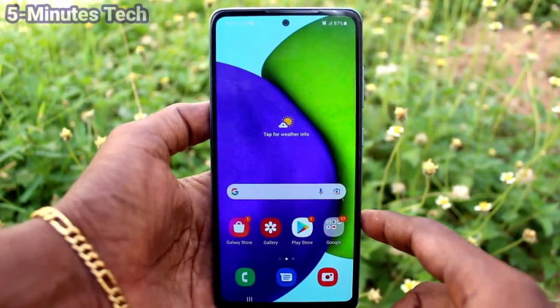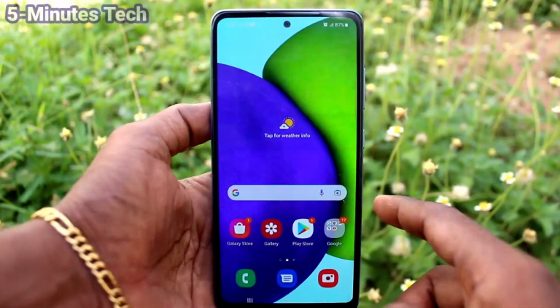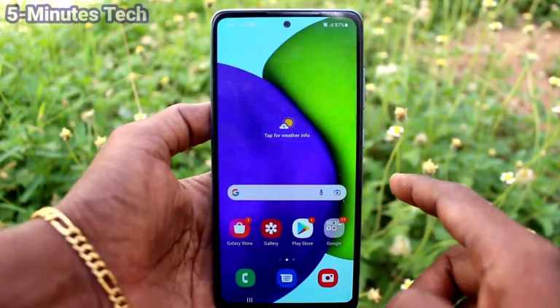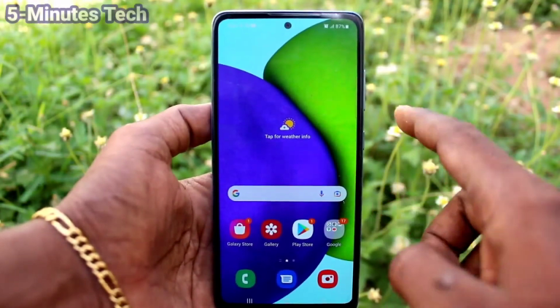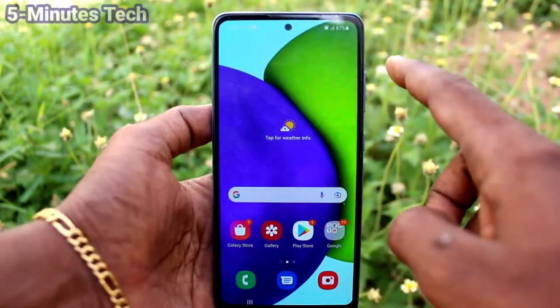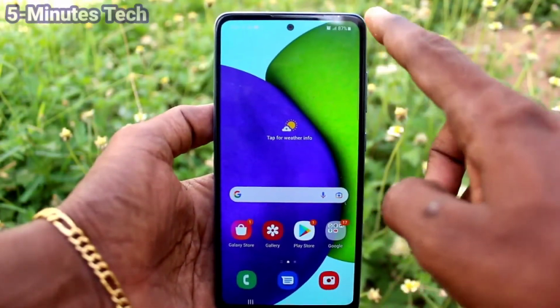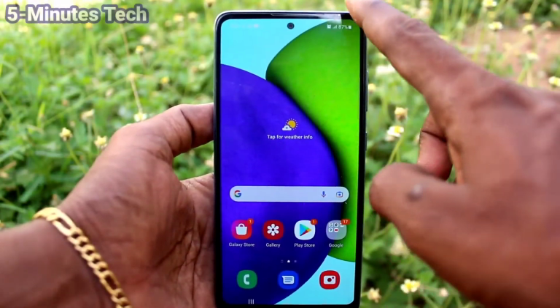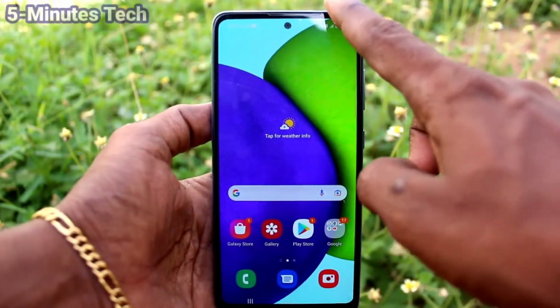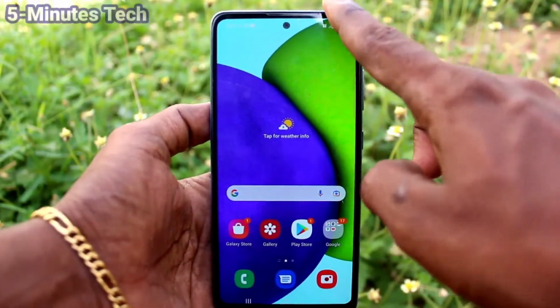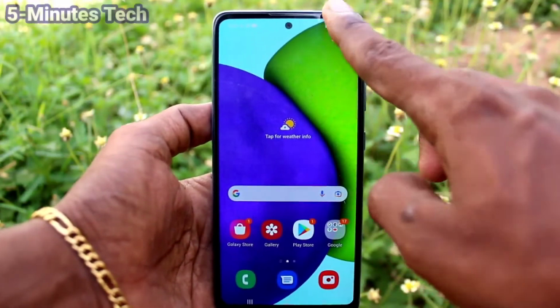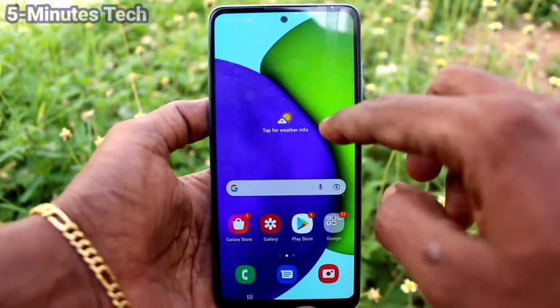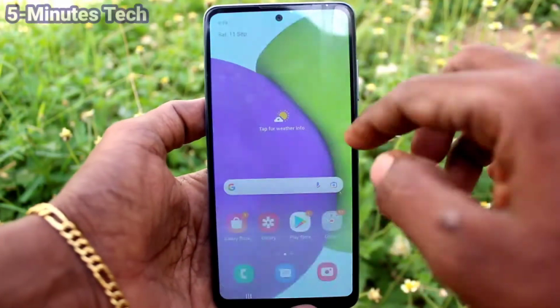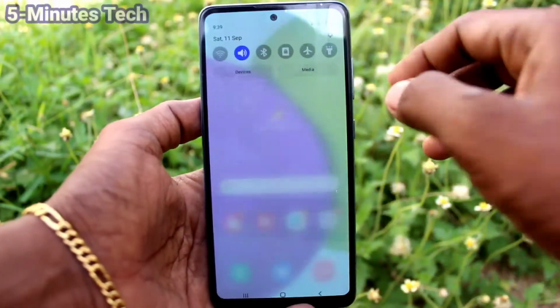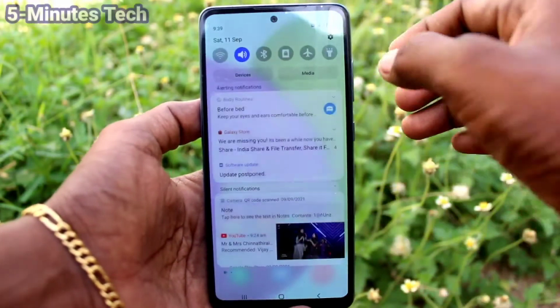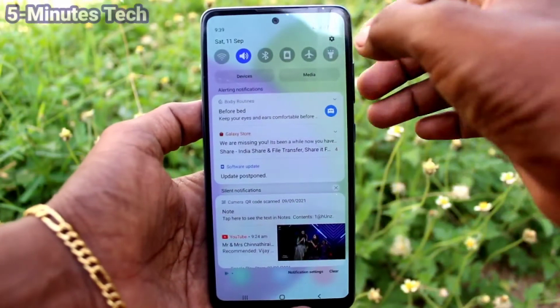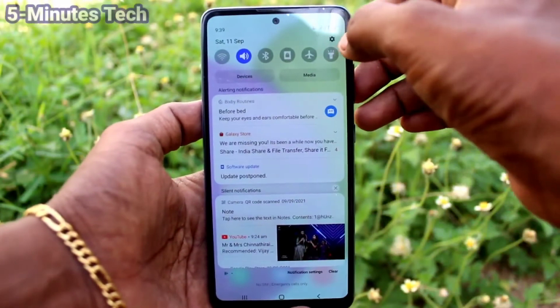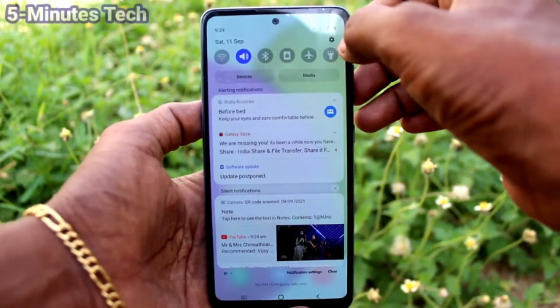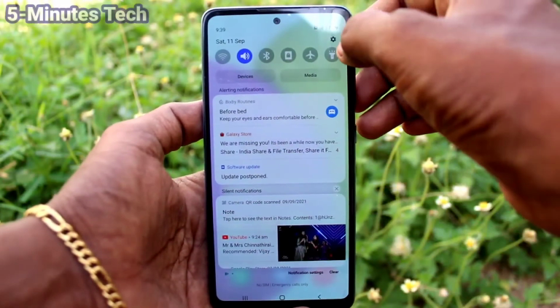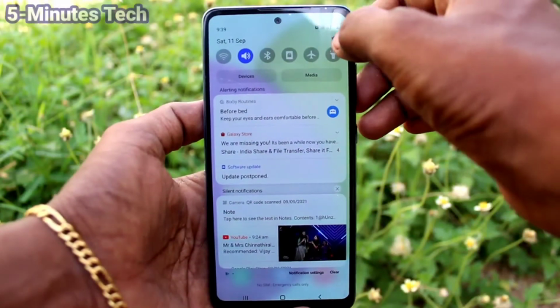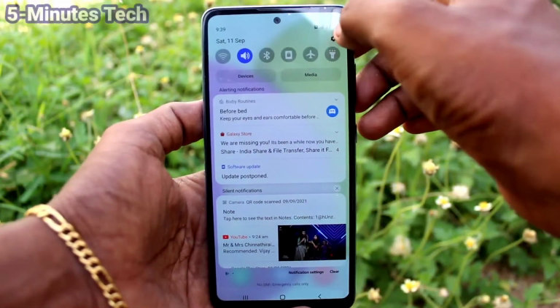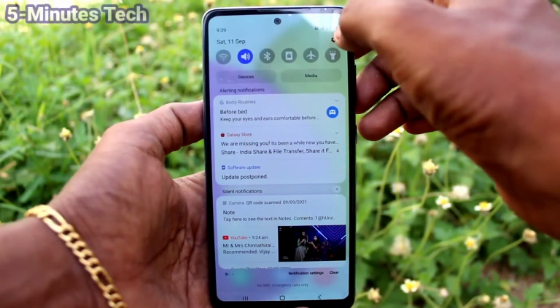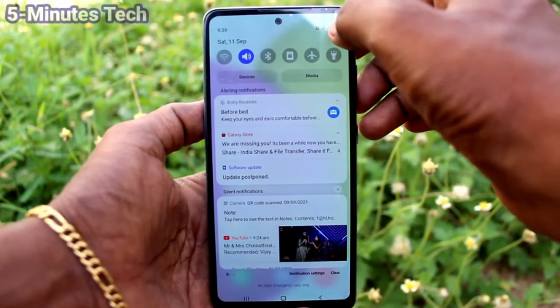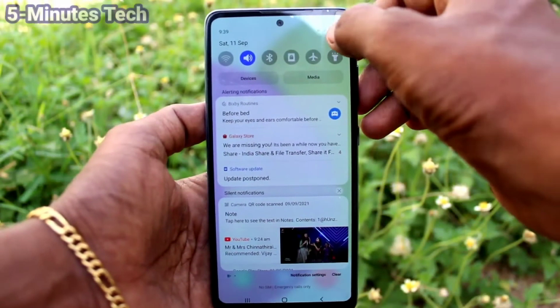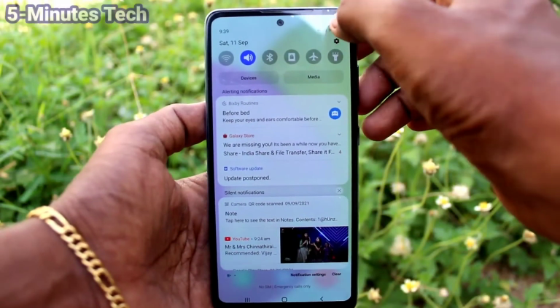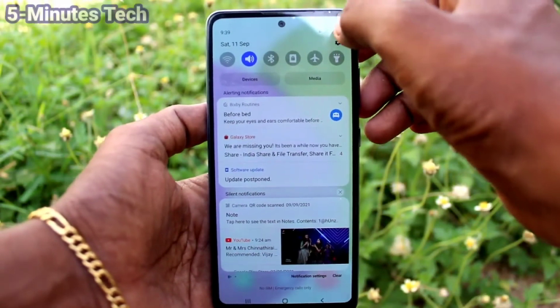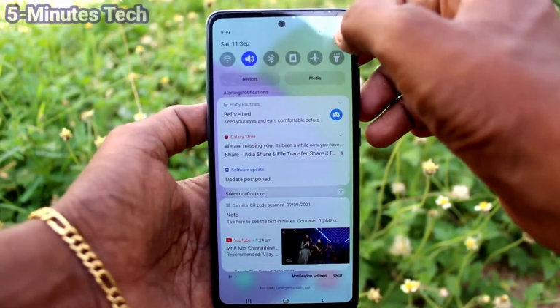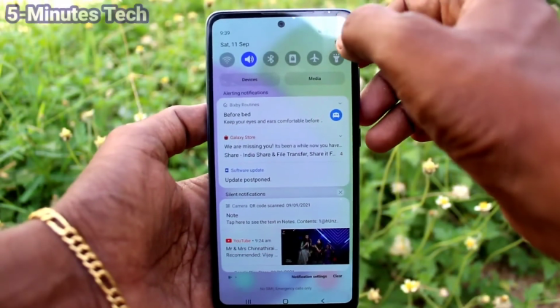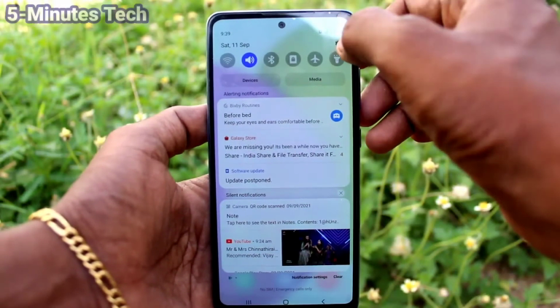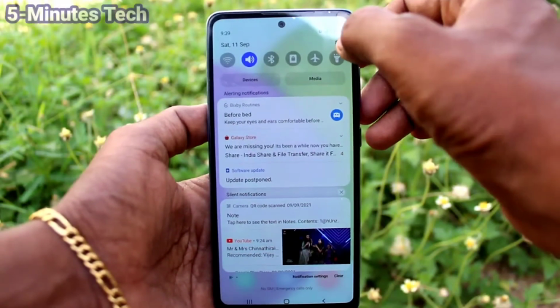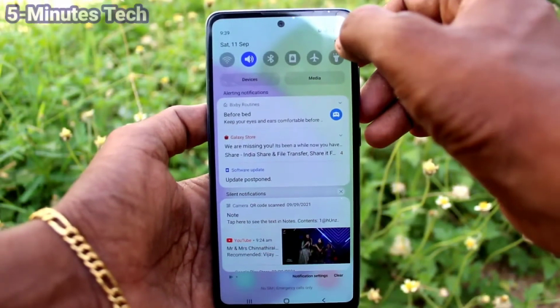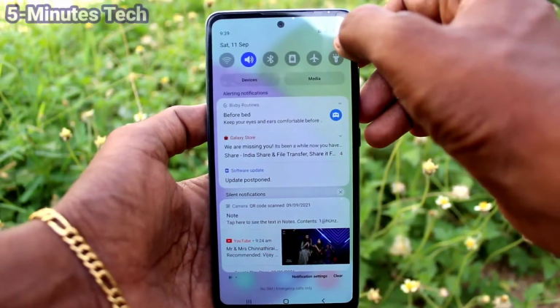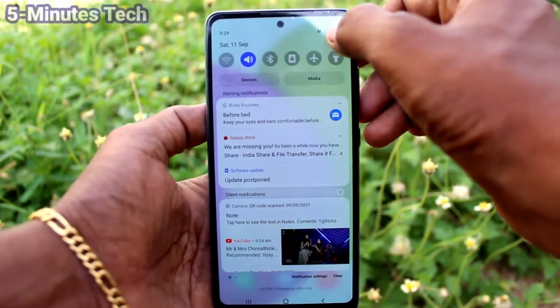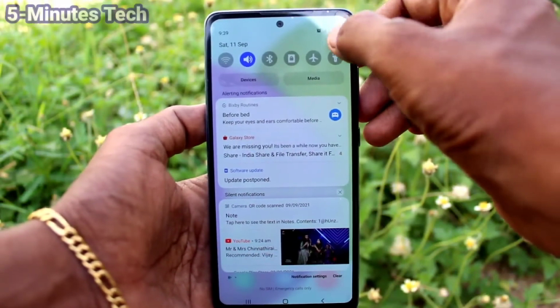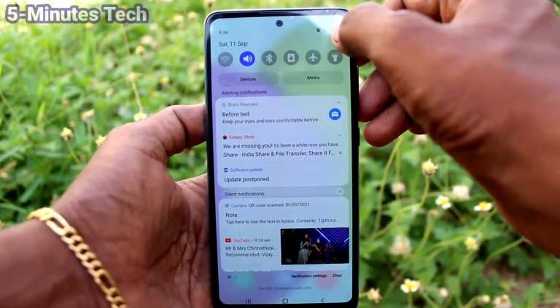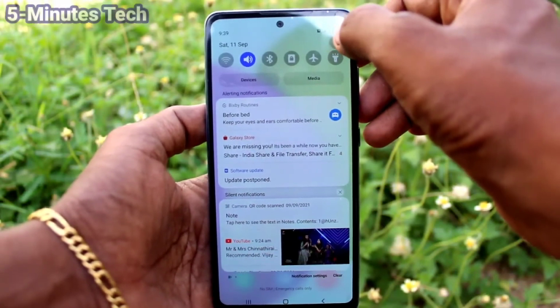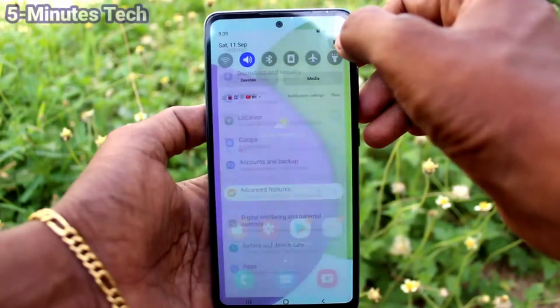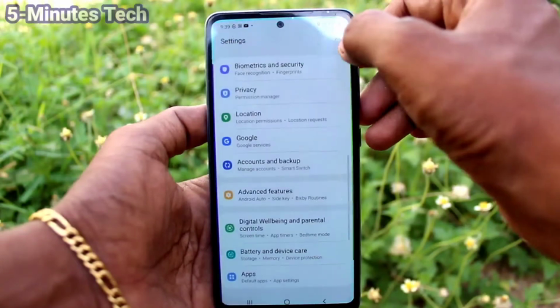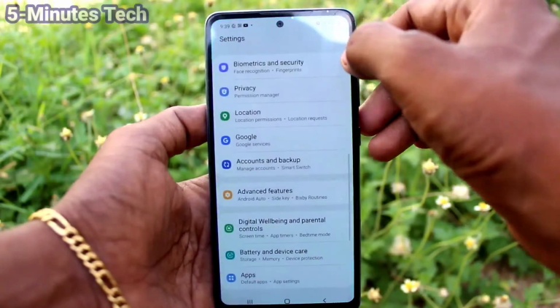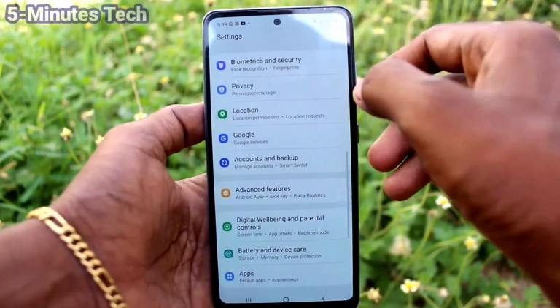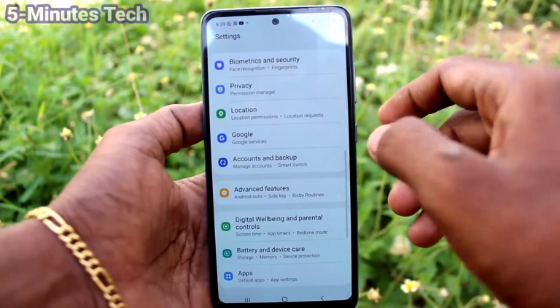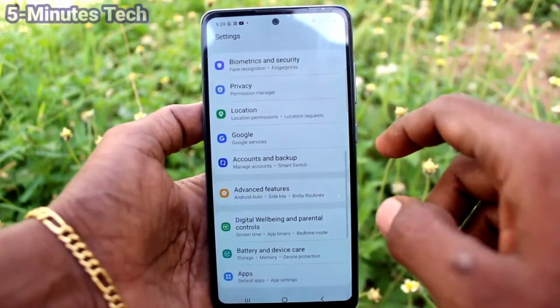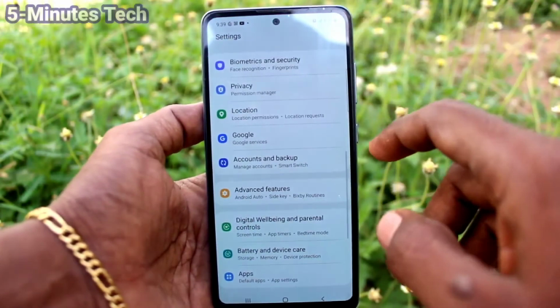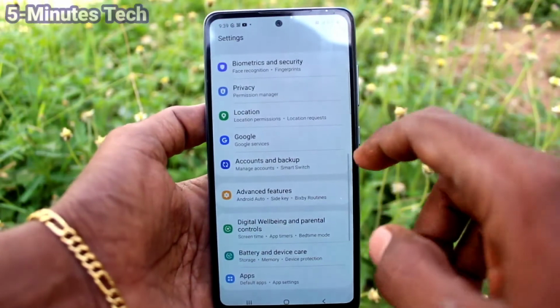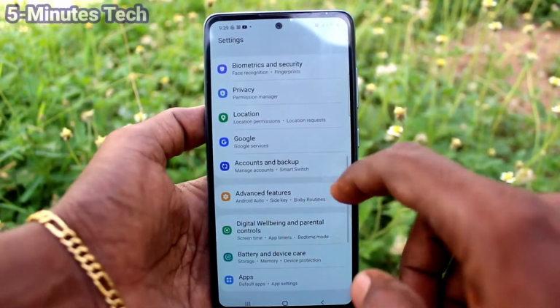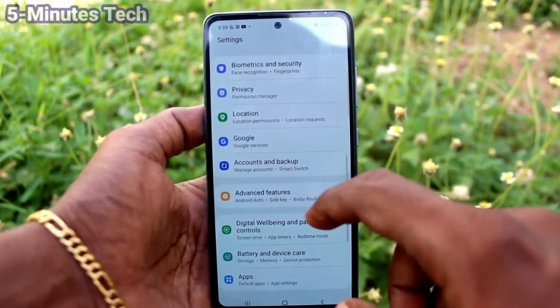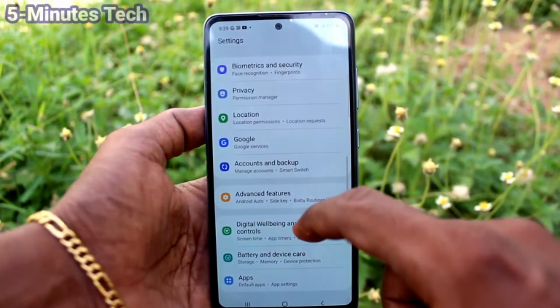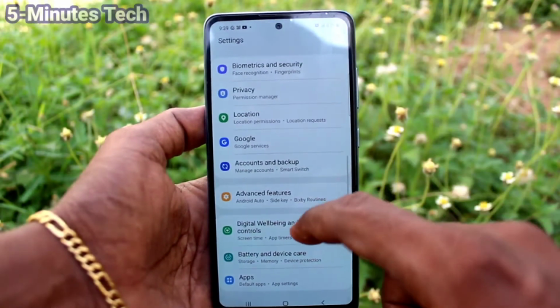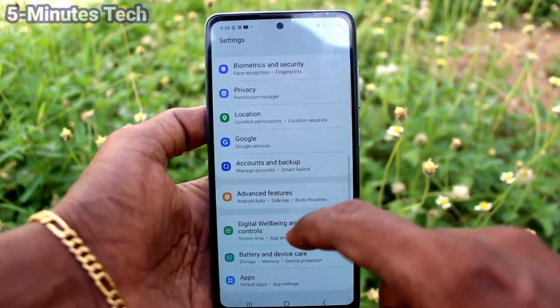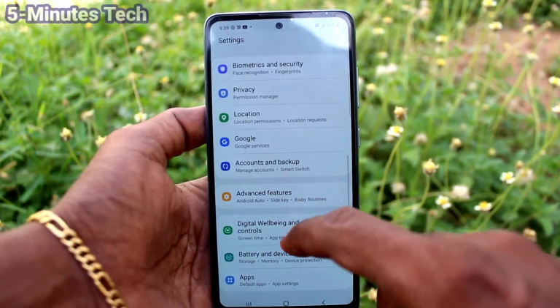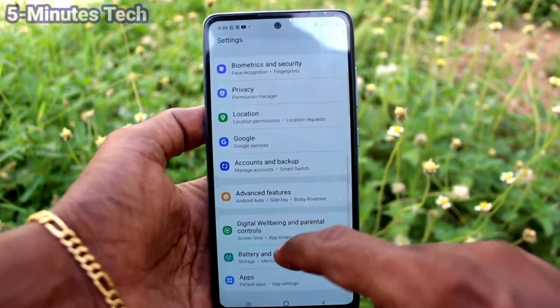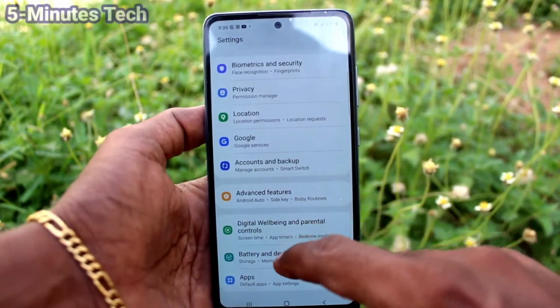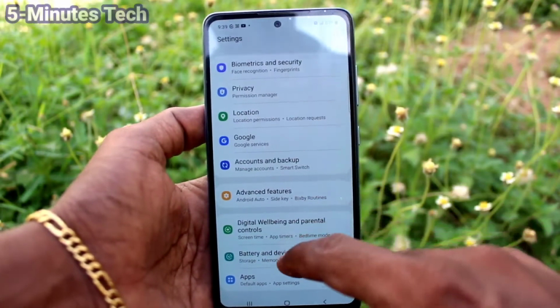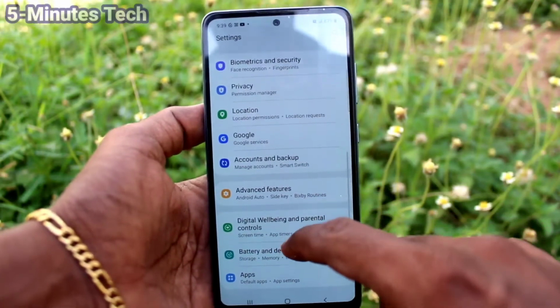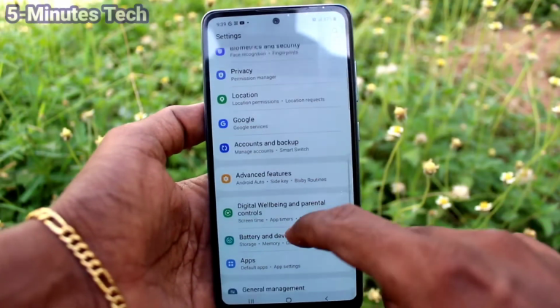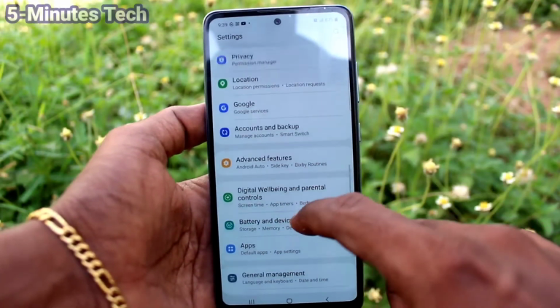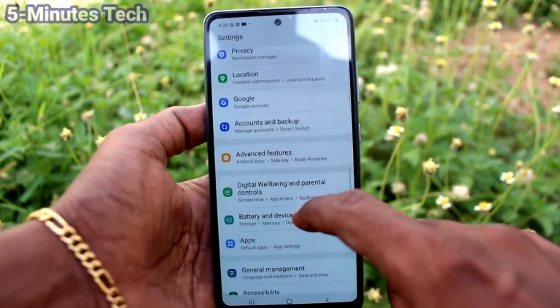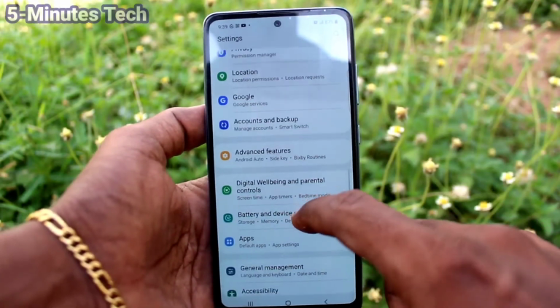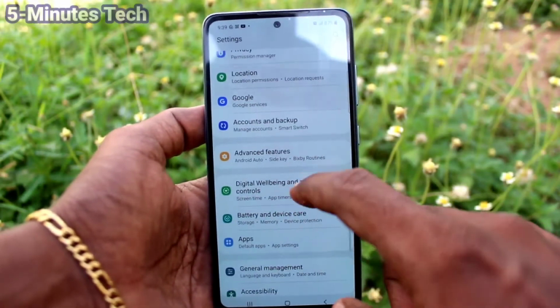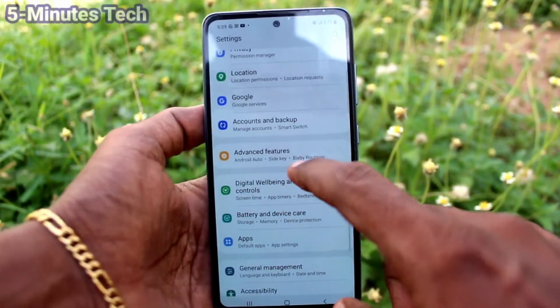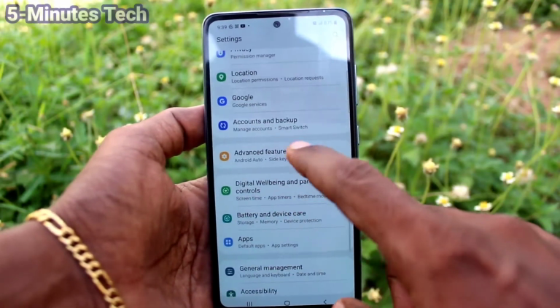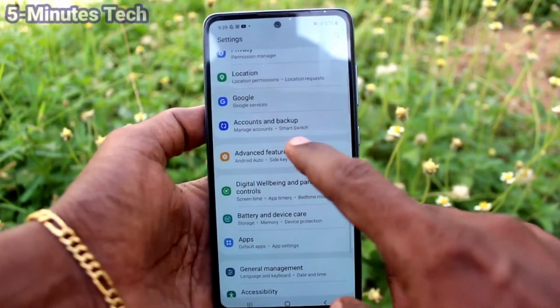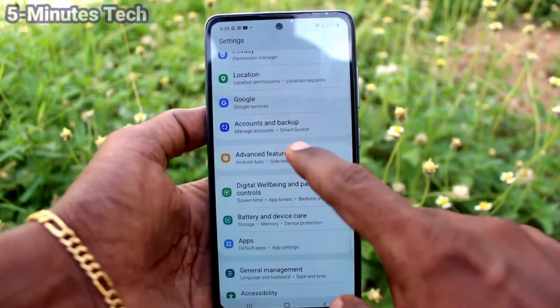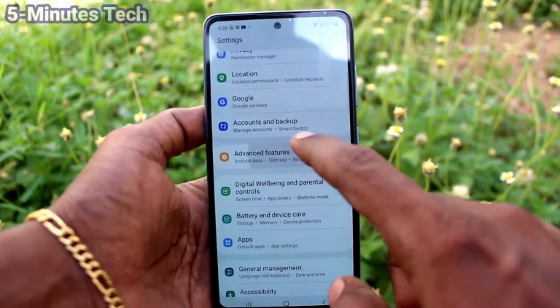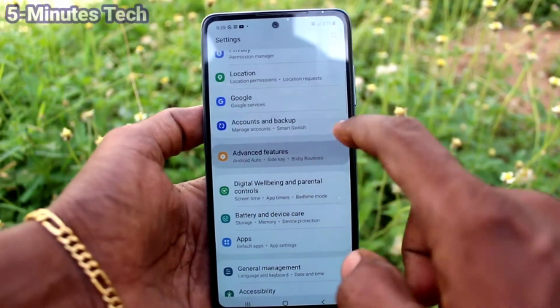First of all, in your phone, go to the settings. Click here for settings. Now click on advanced features.